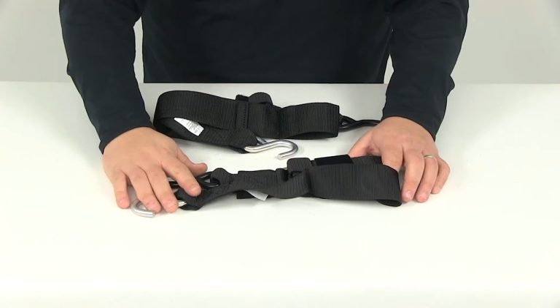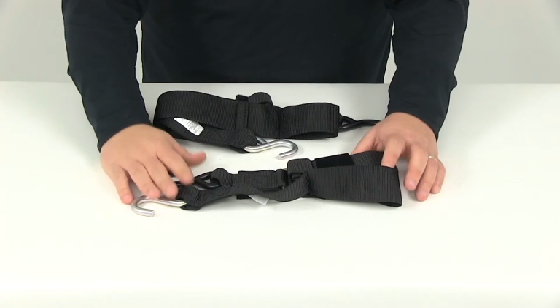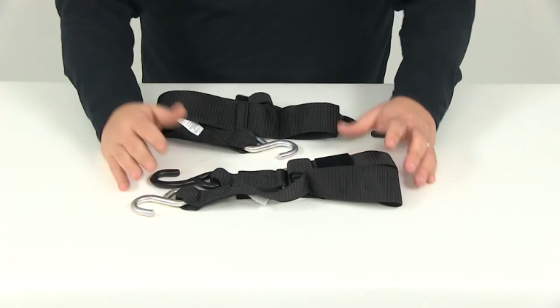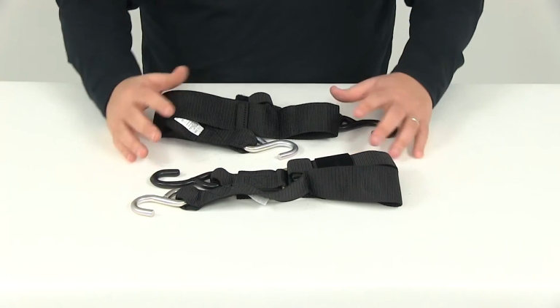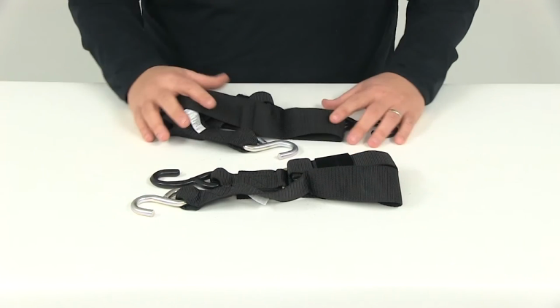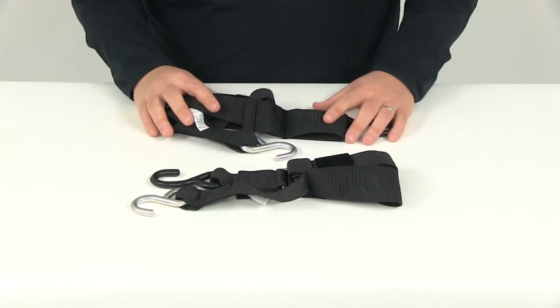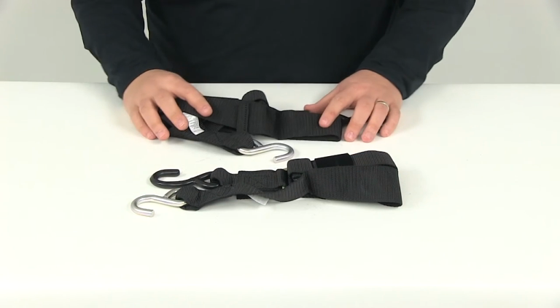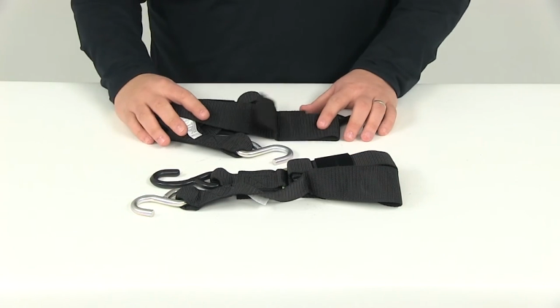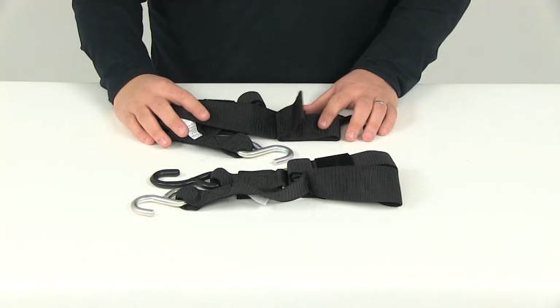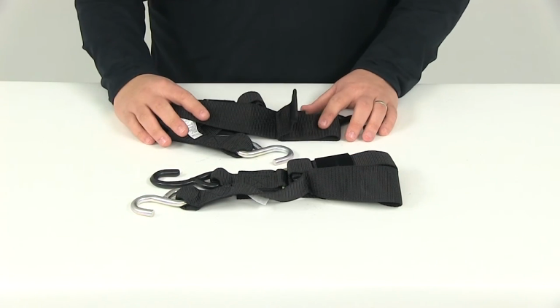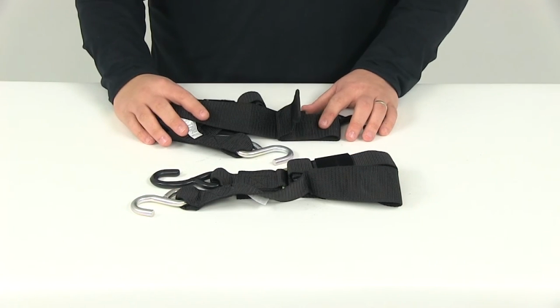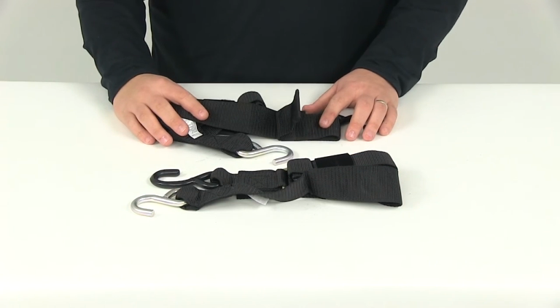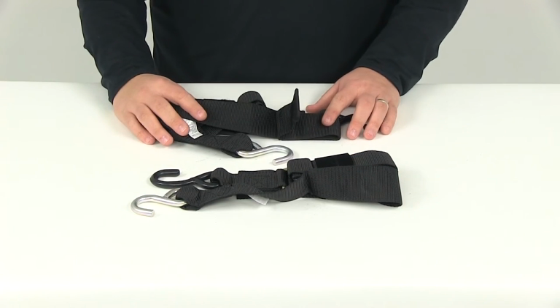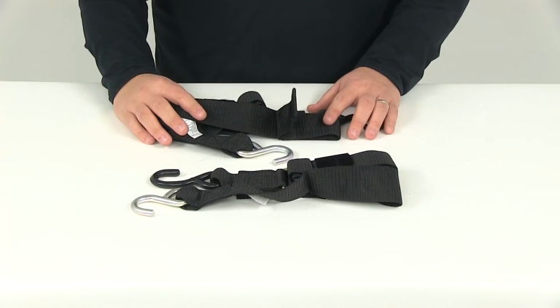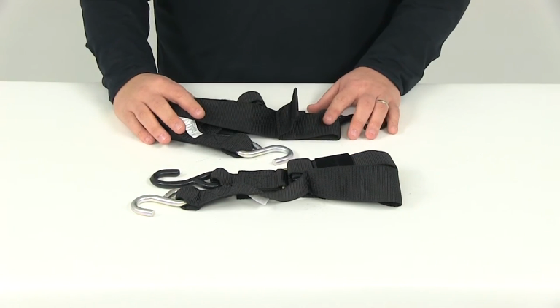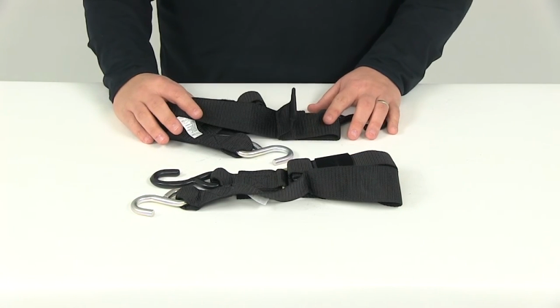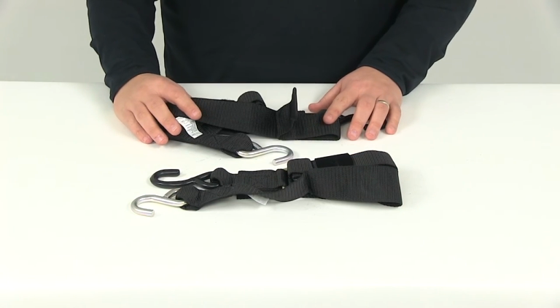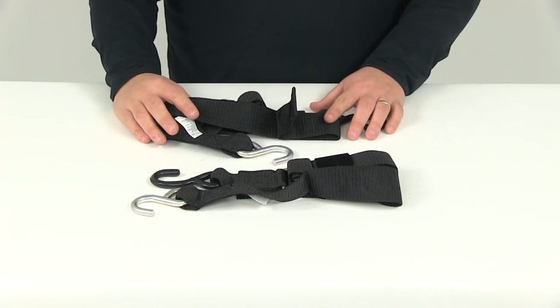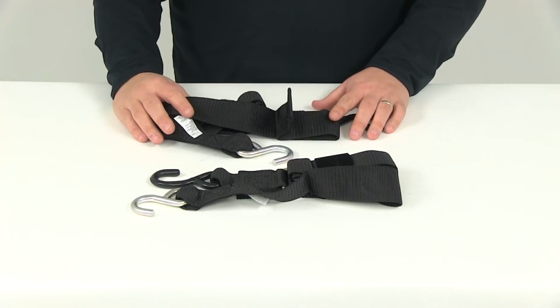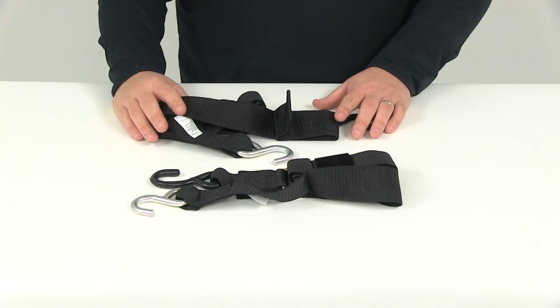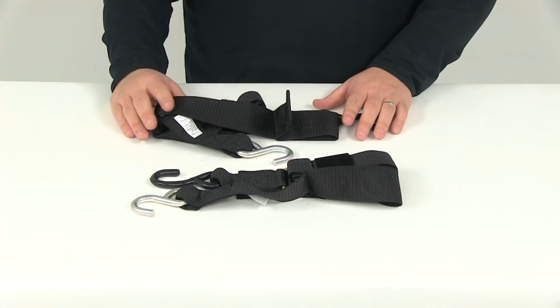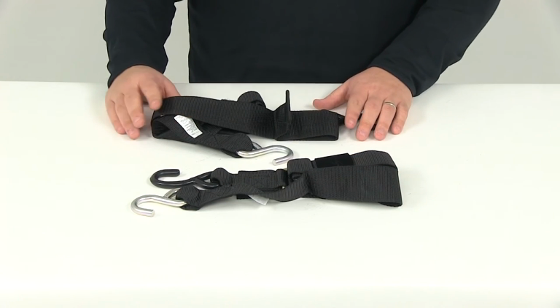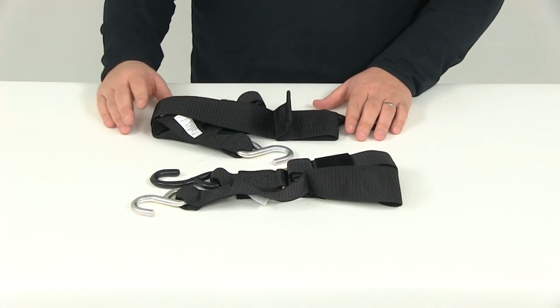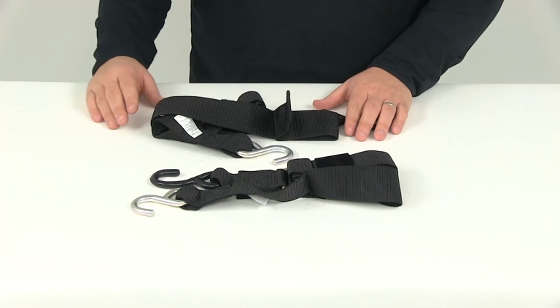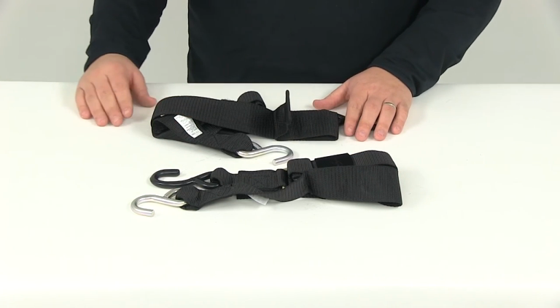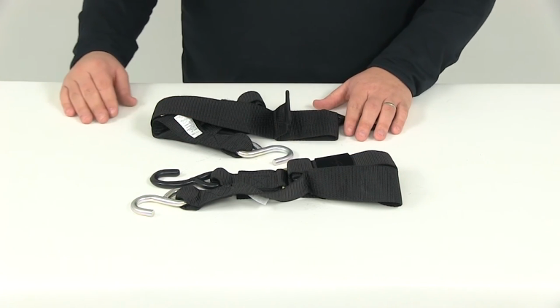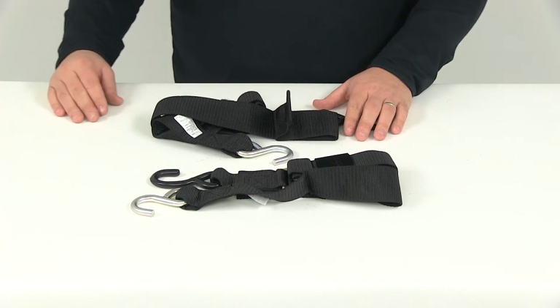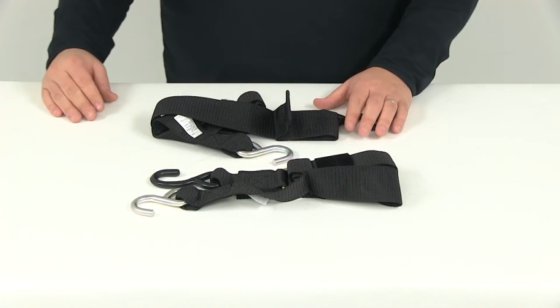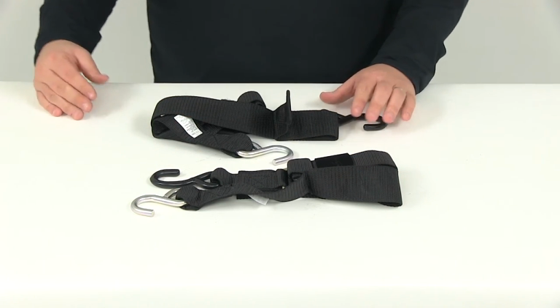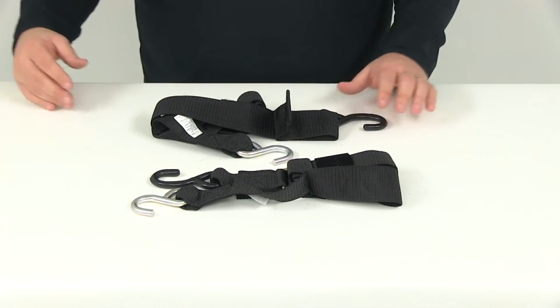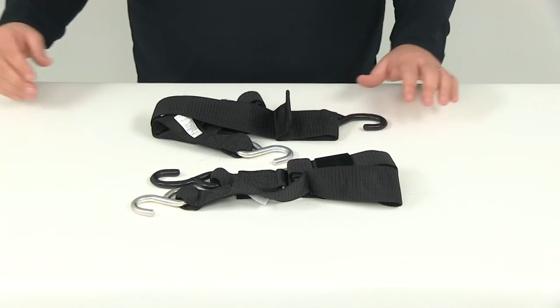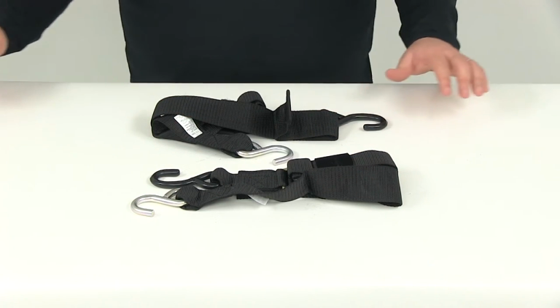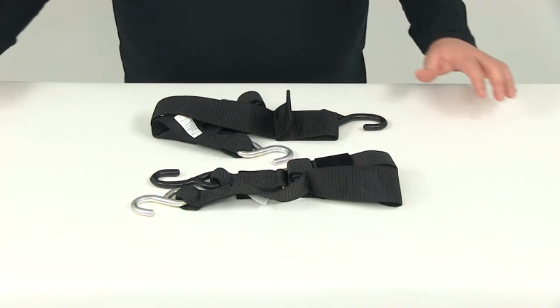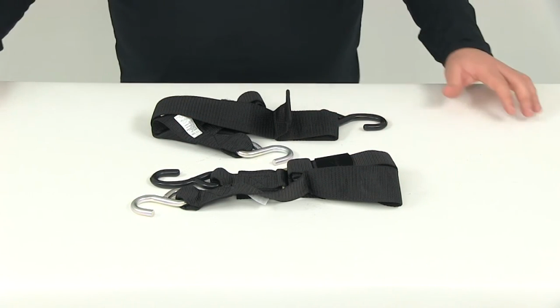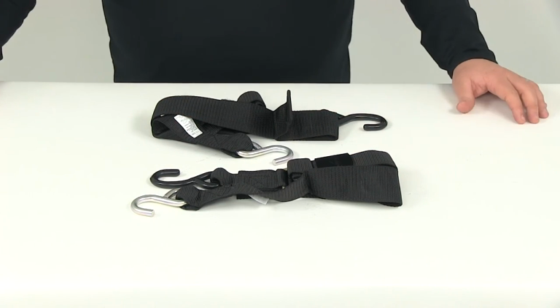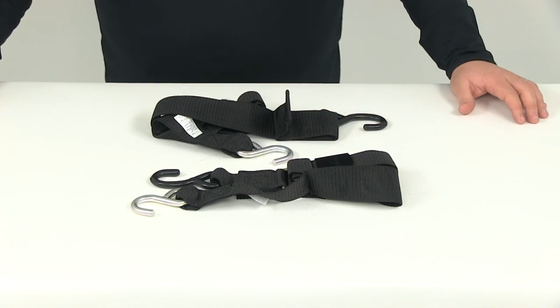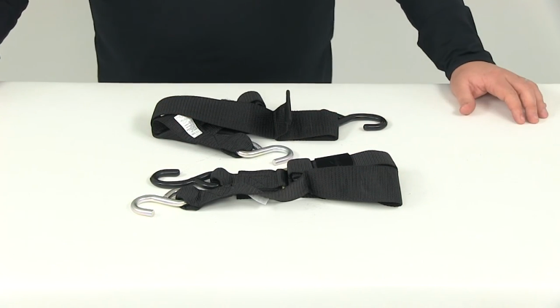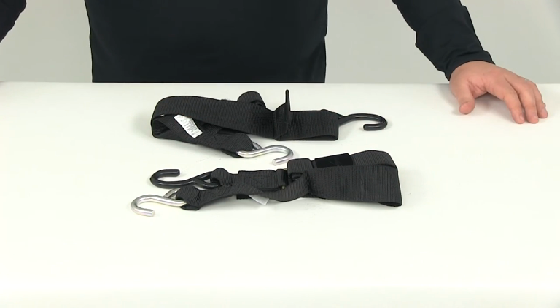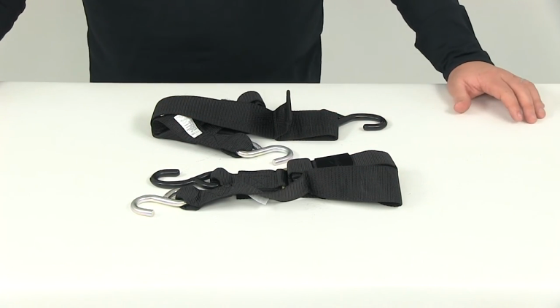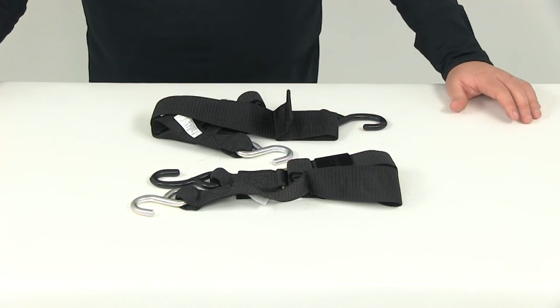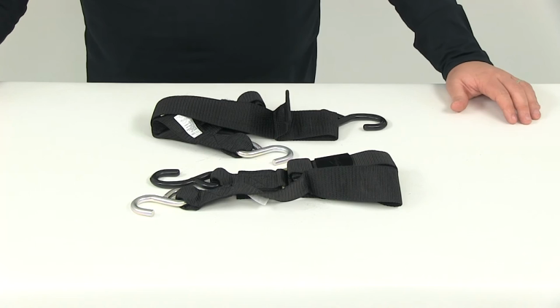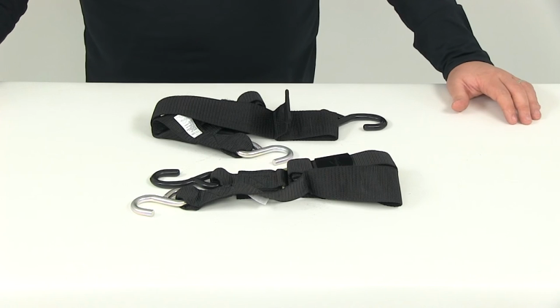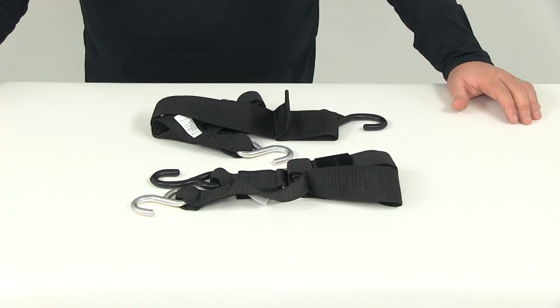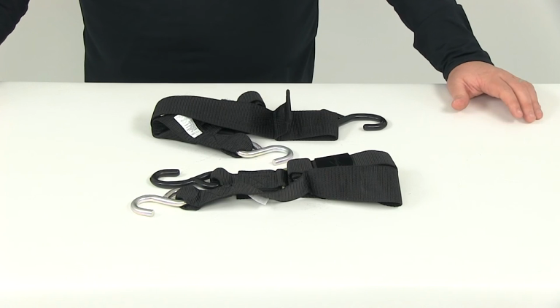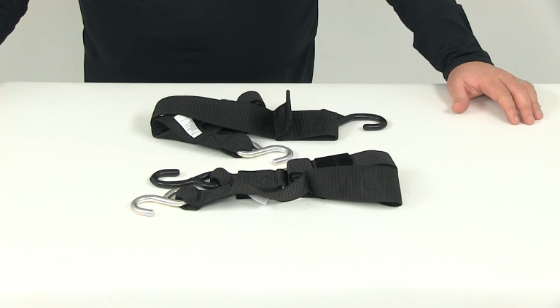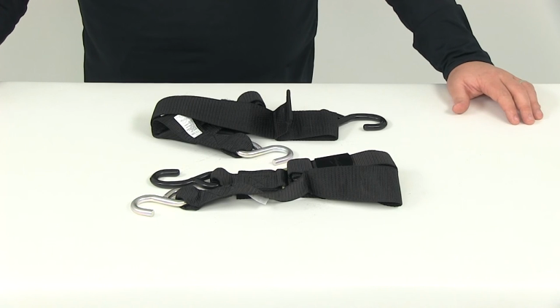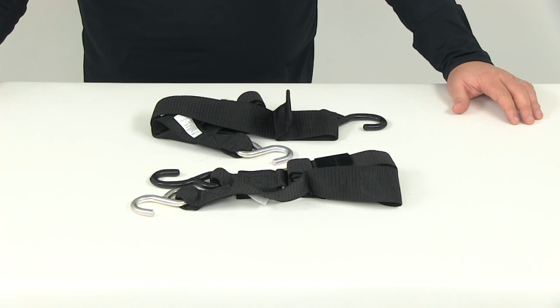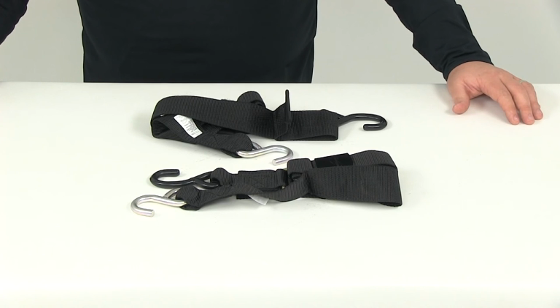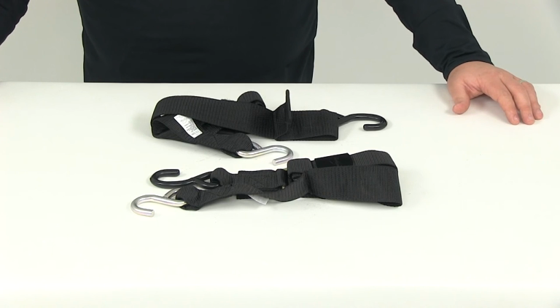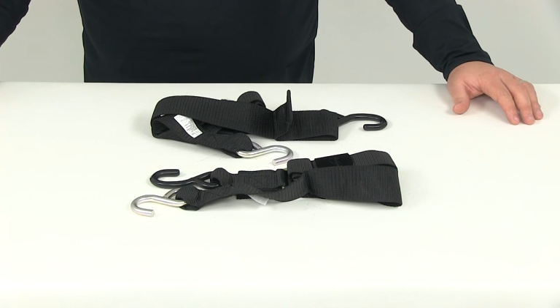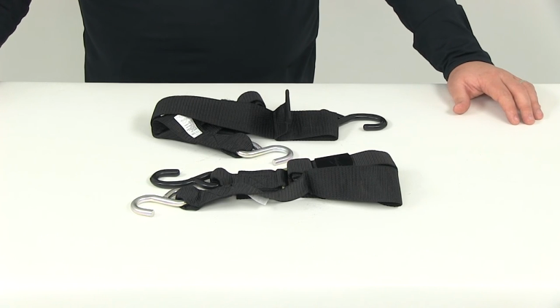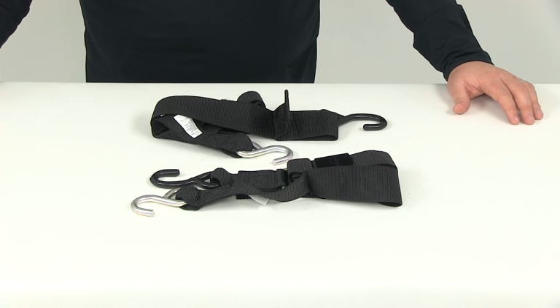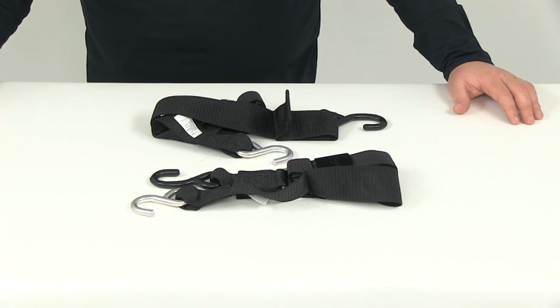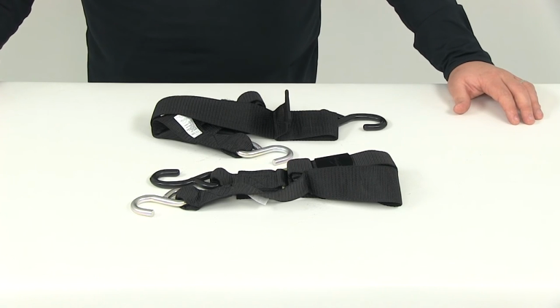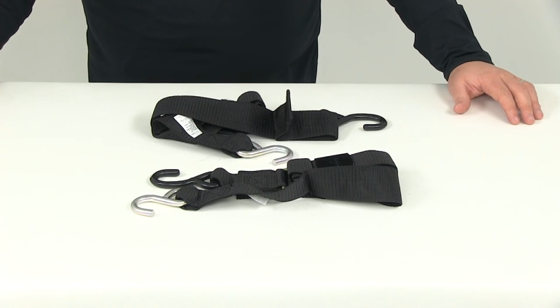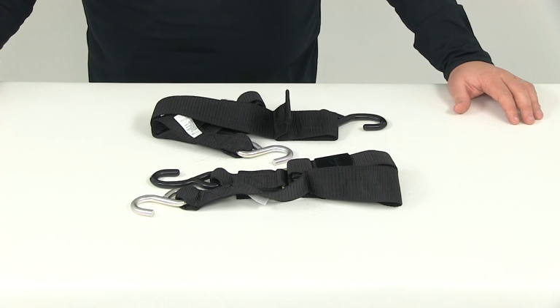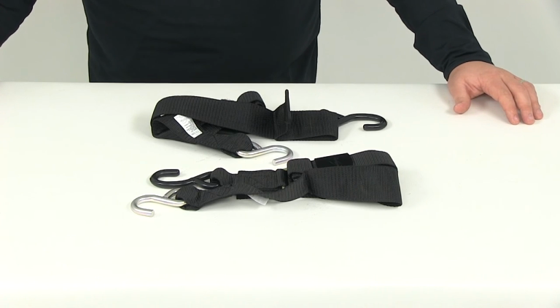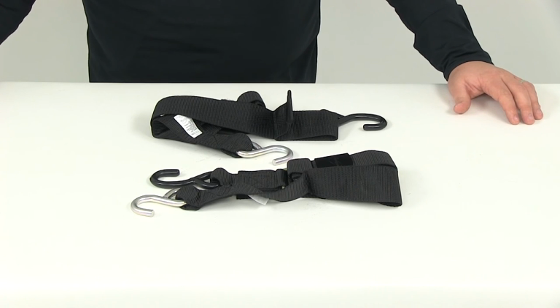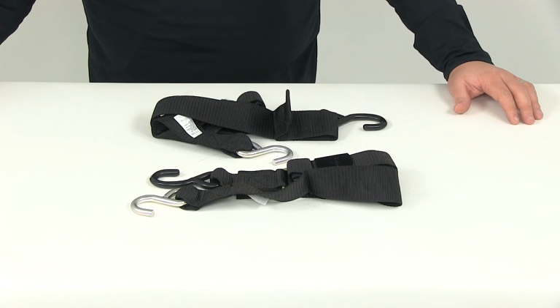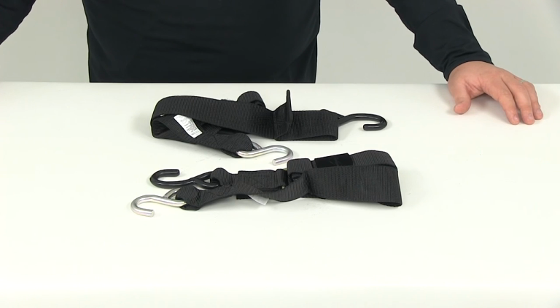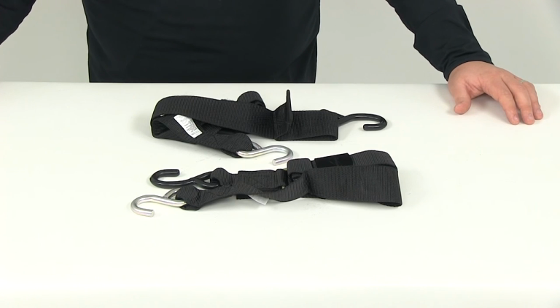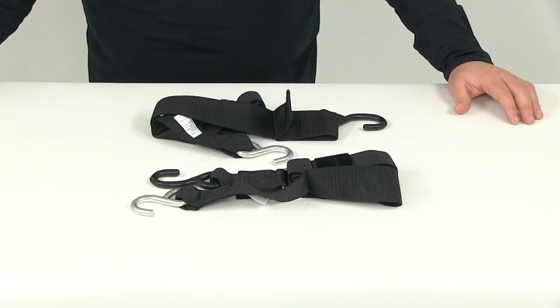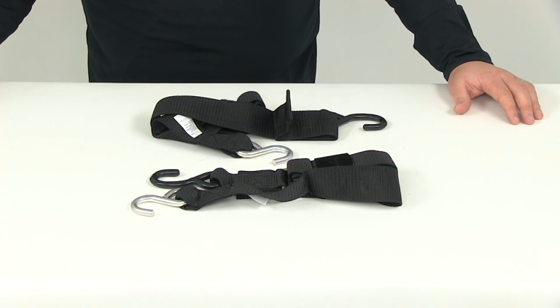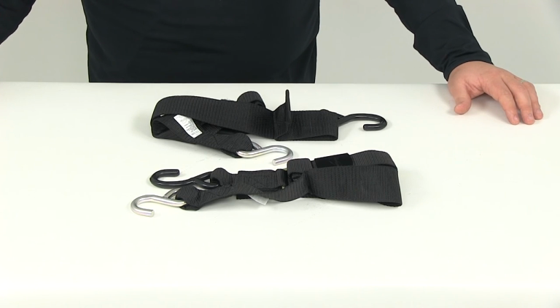That's going to do it for our review of part number IMF 13111 — these are the Boat Buckle quick lock transom tie-down straps.